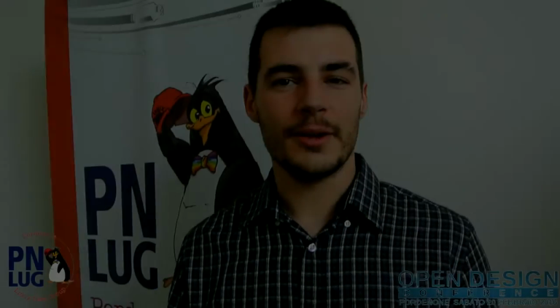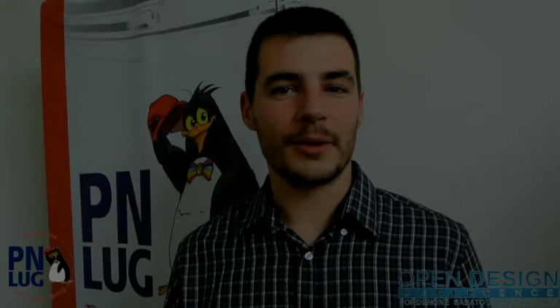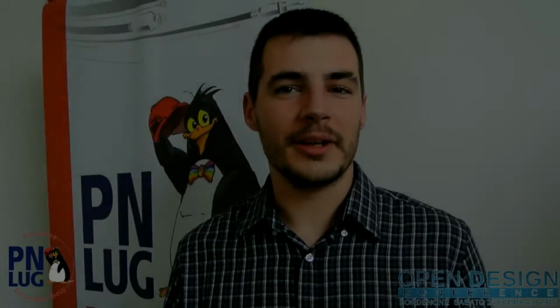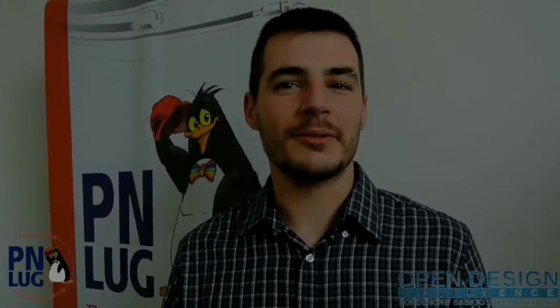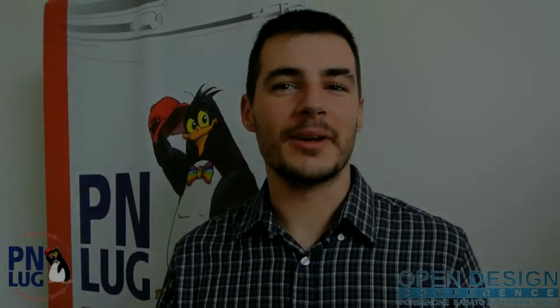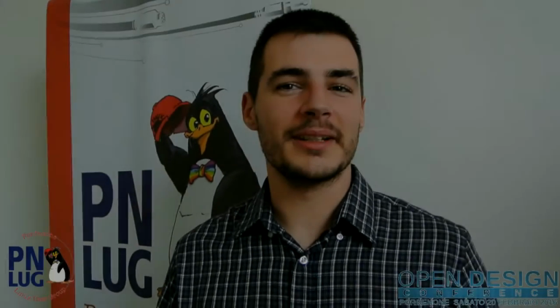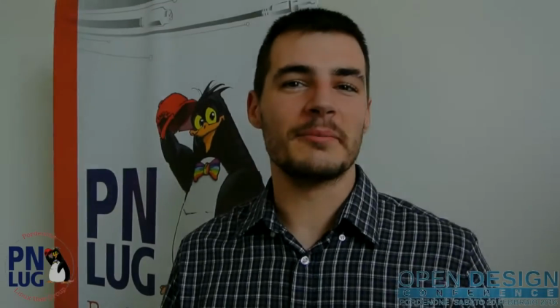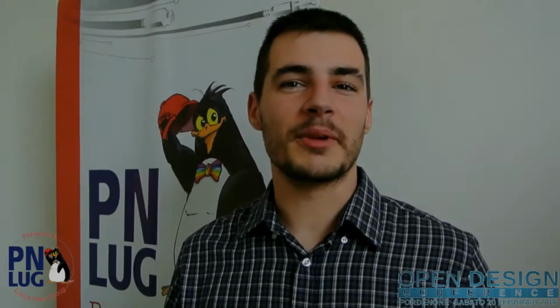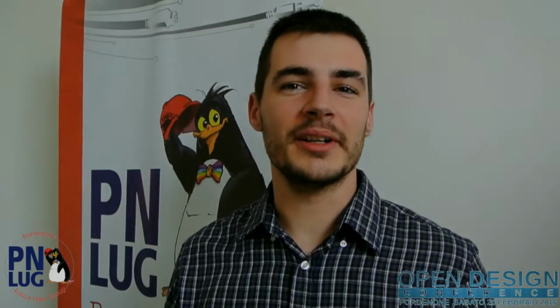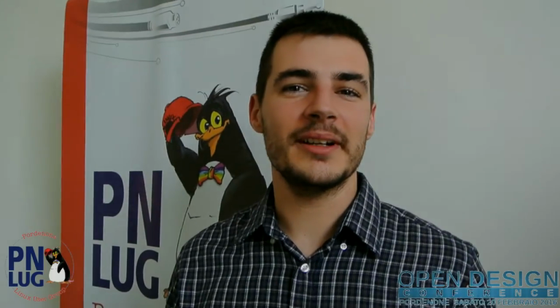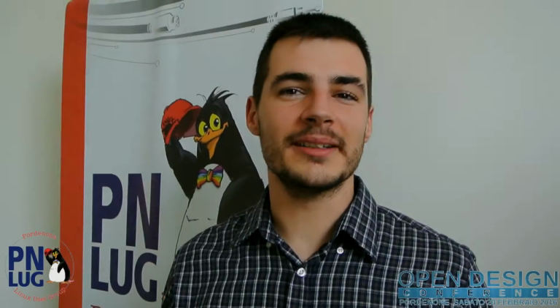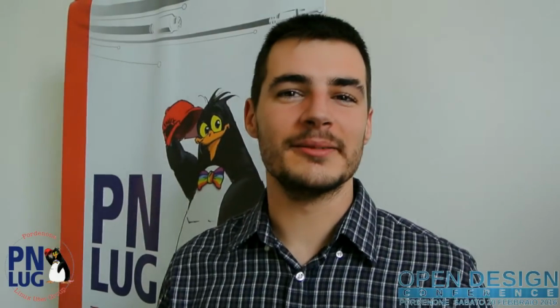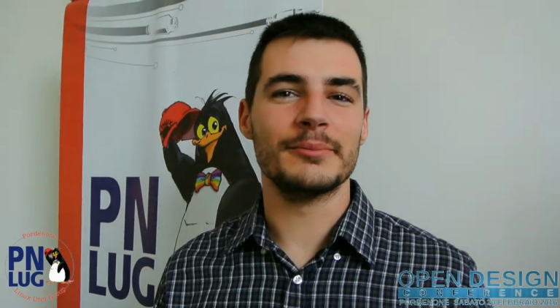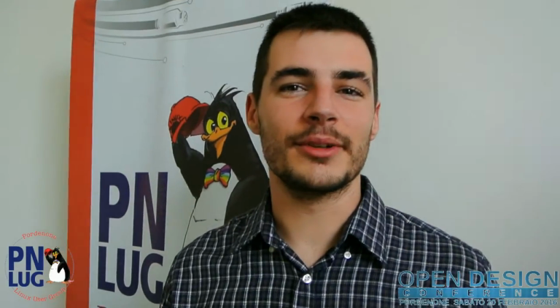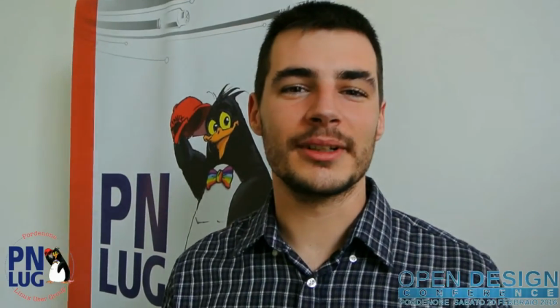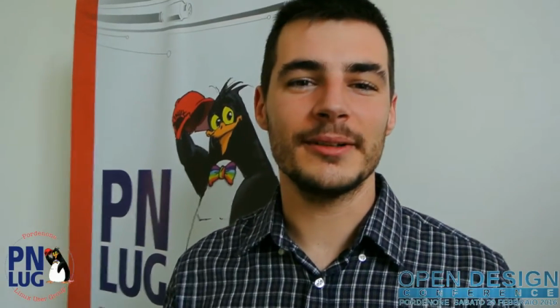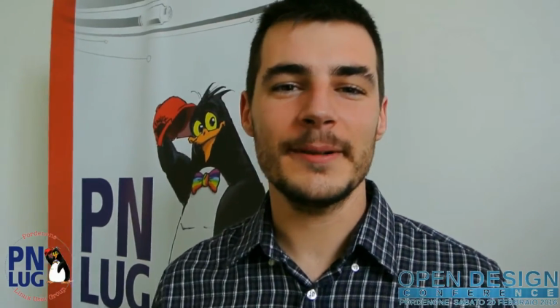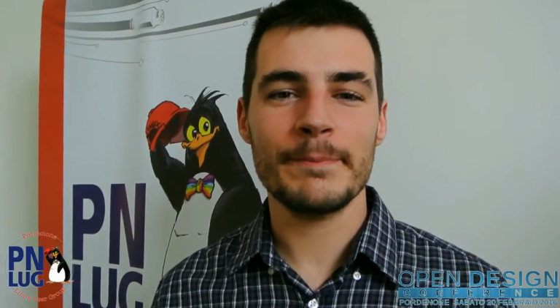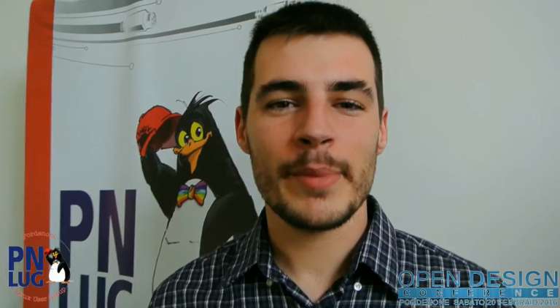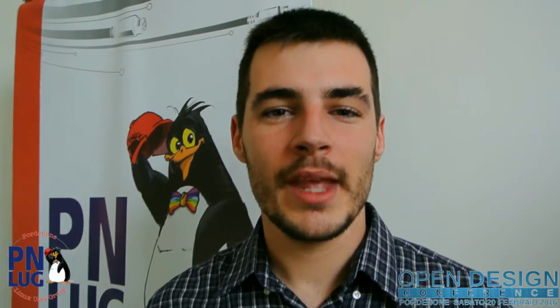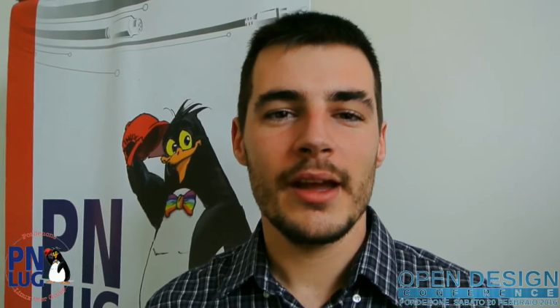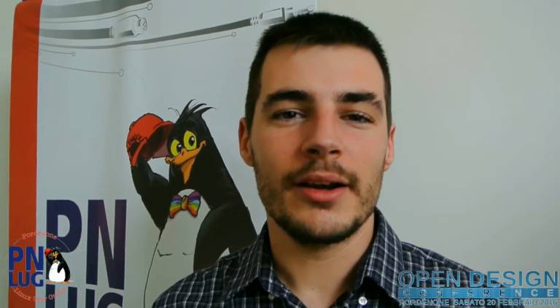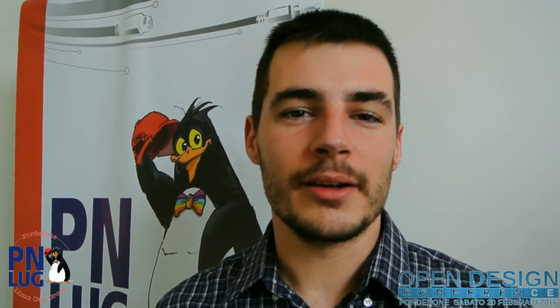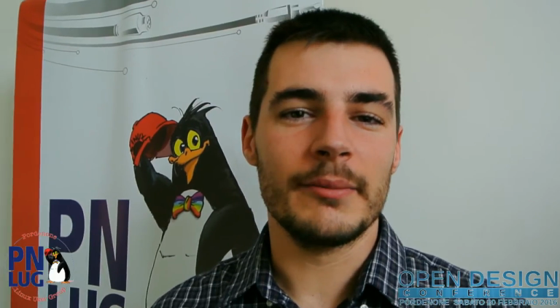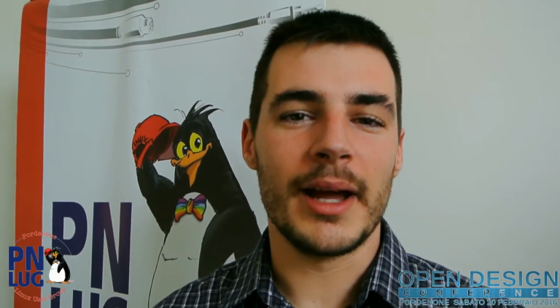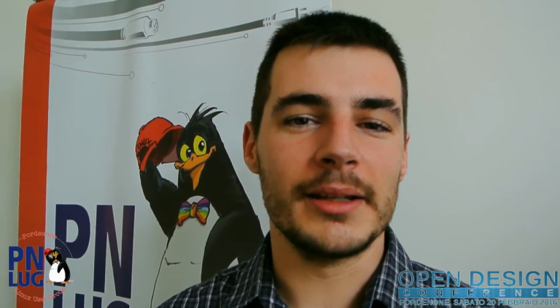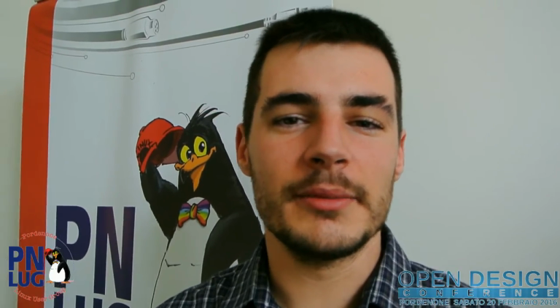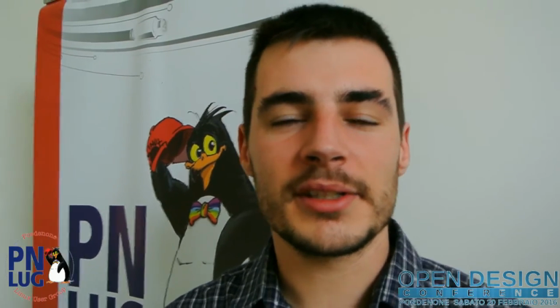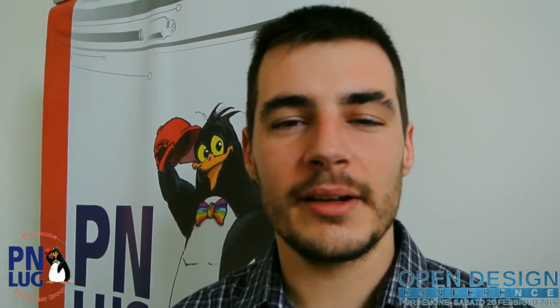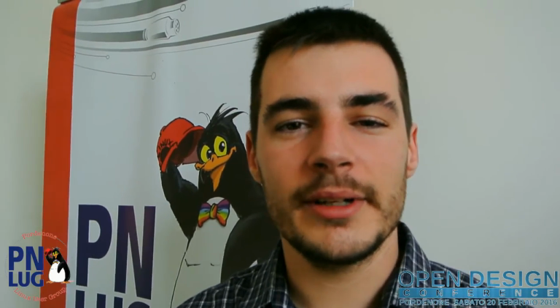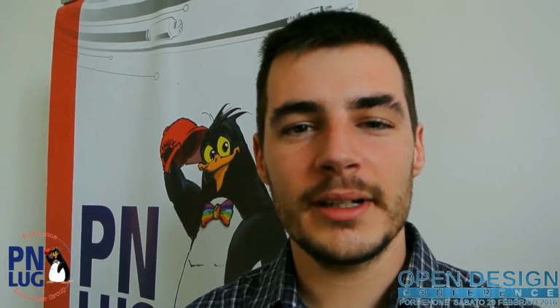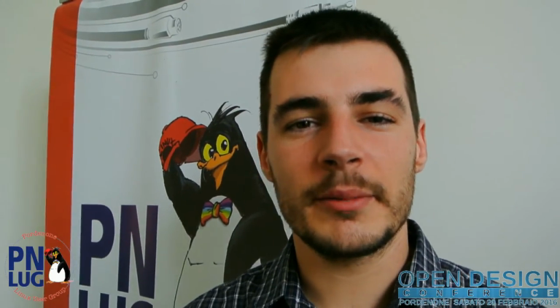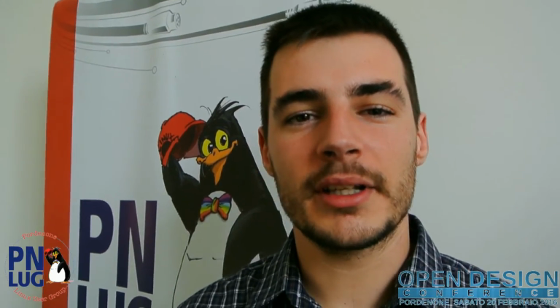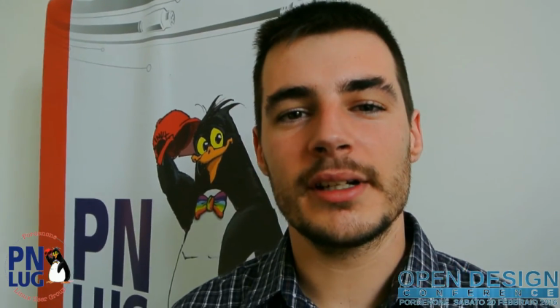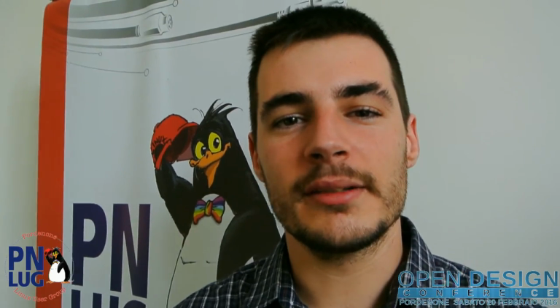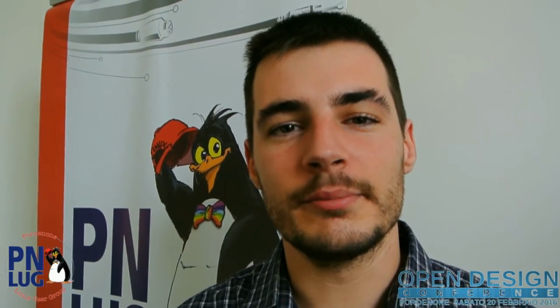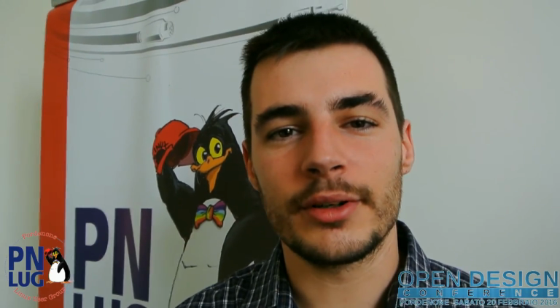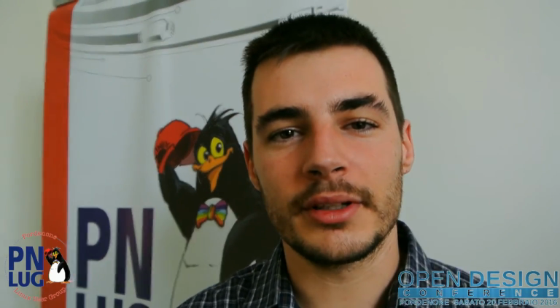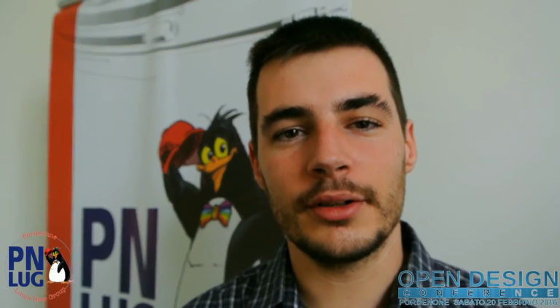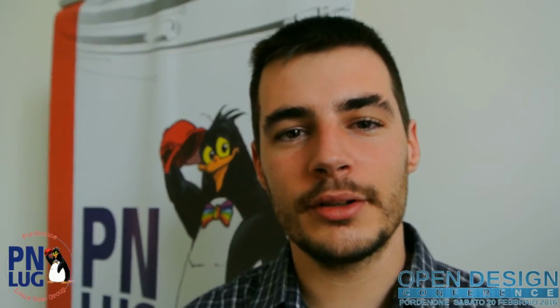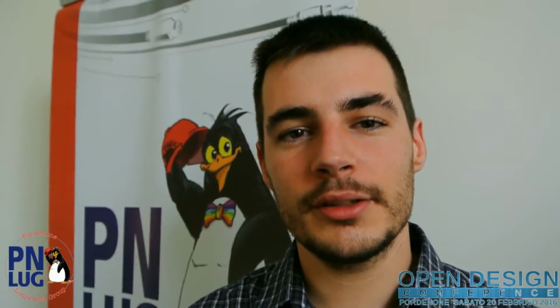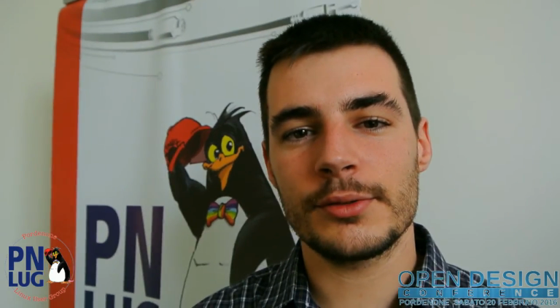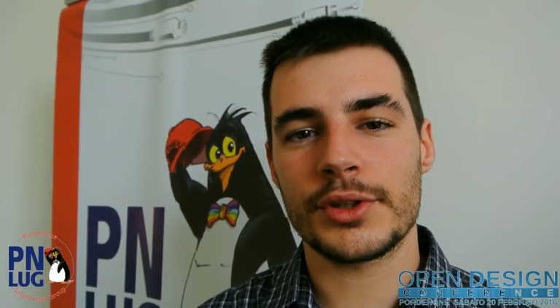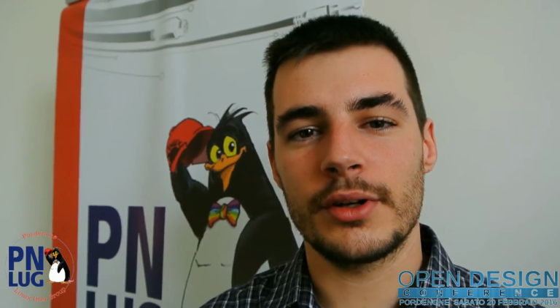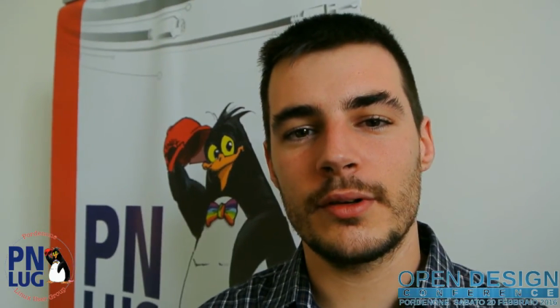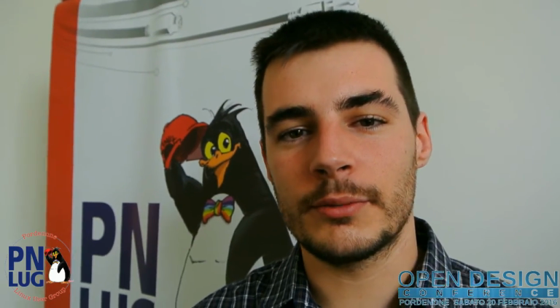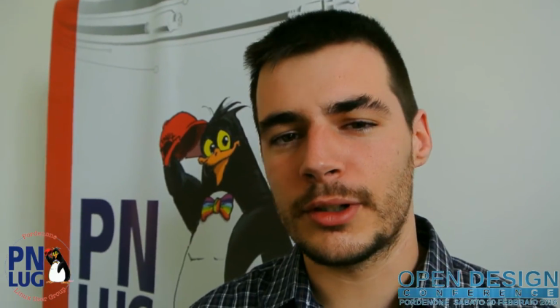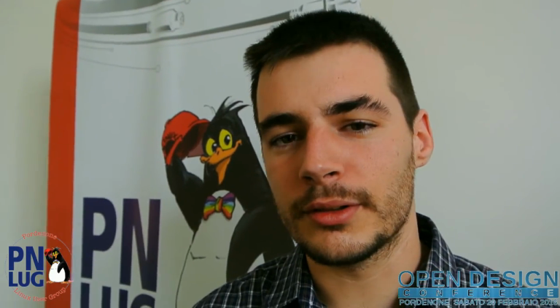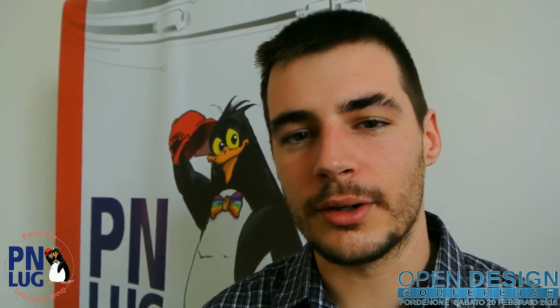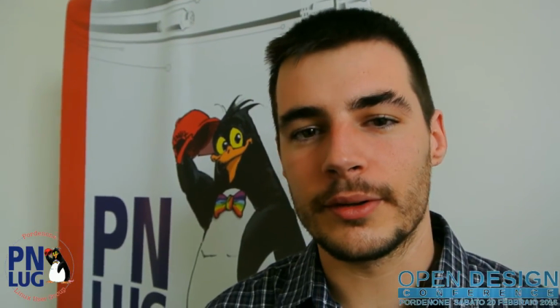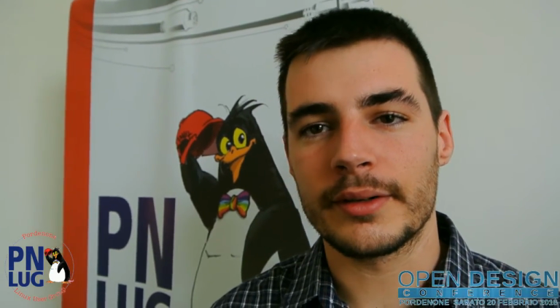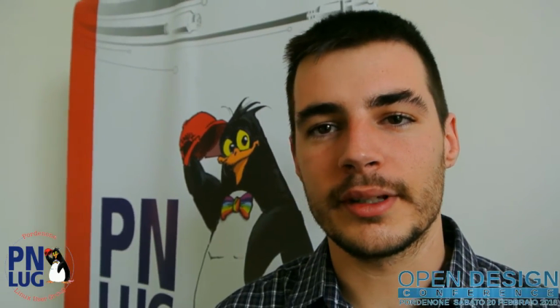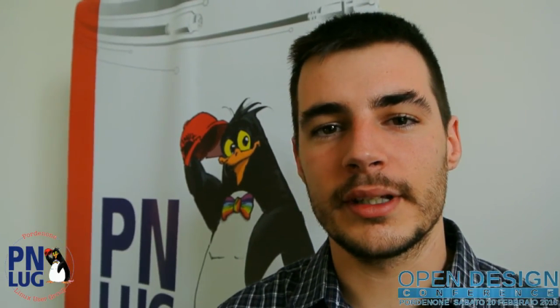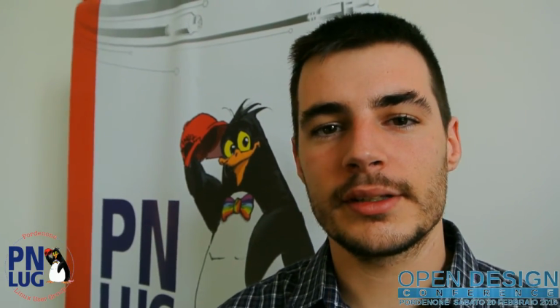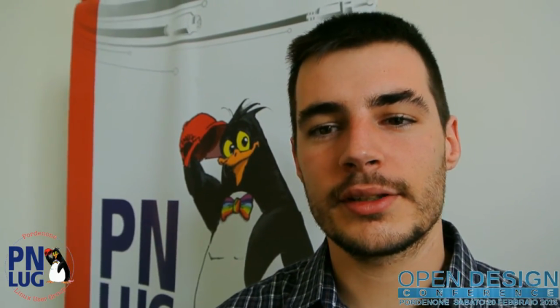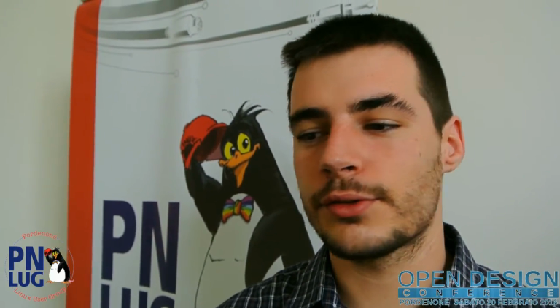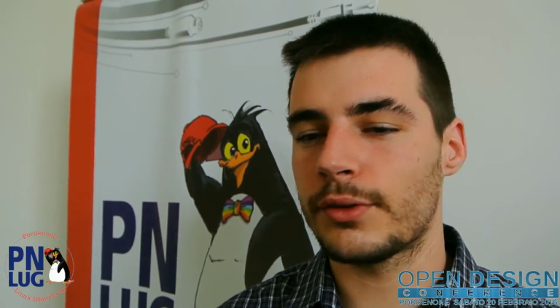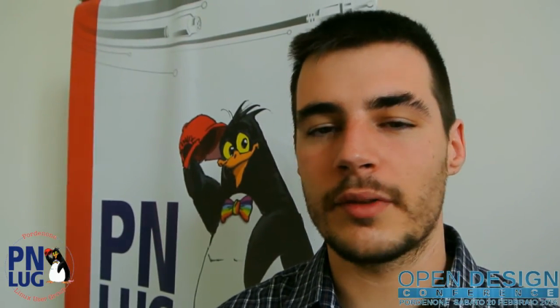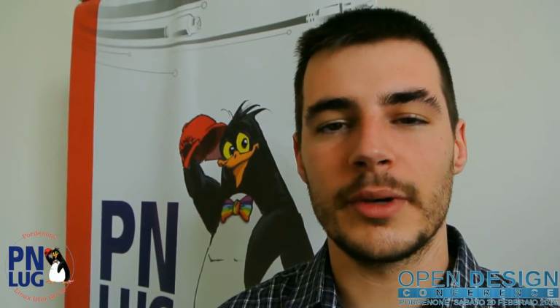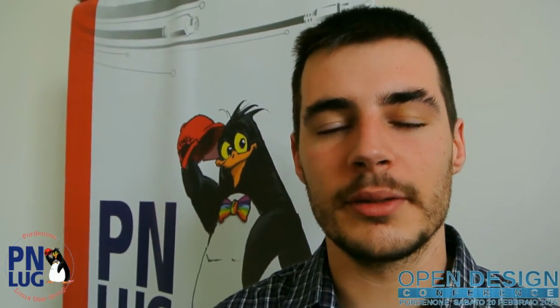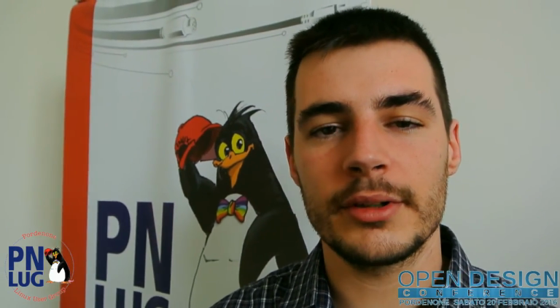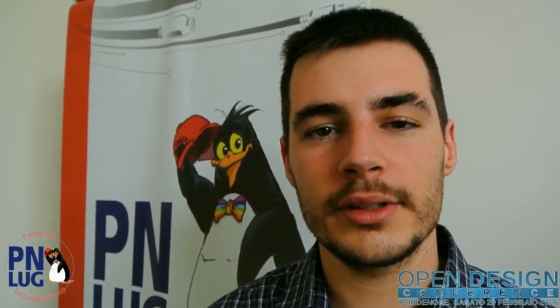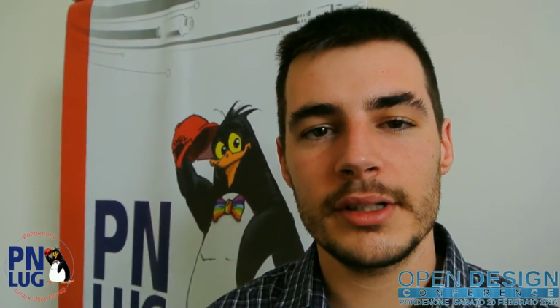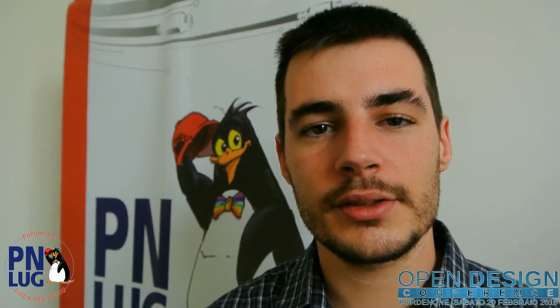I am here in Pordenone. My name is Javier and I am here in Pordenone to show, among other things, two of my projects.